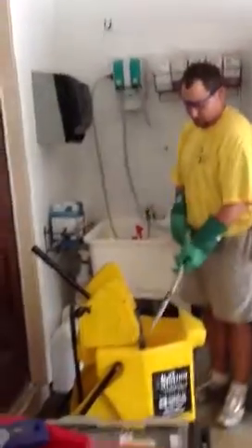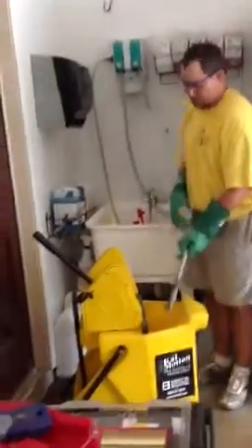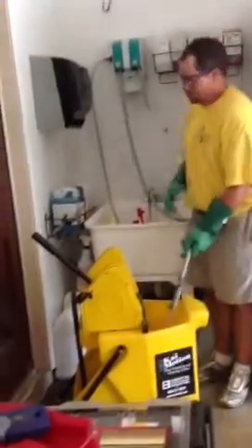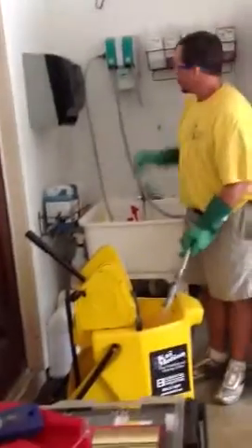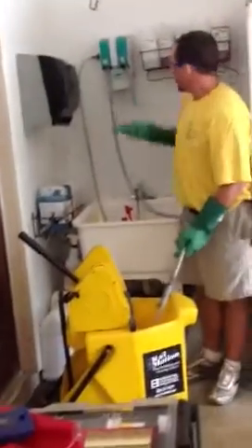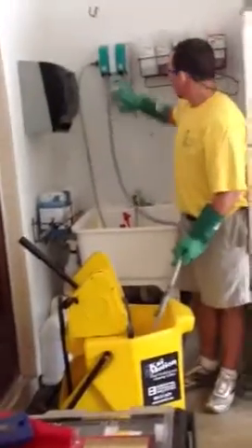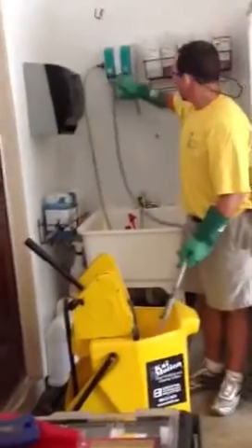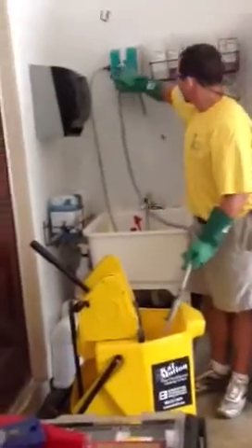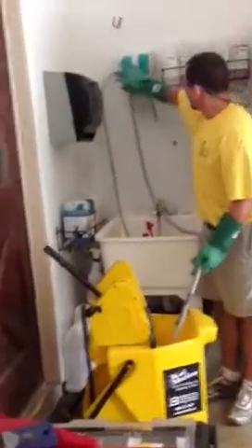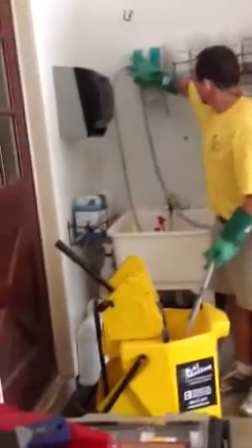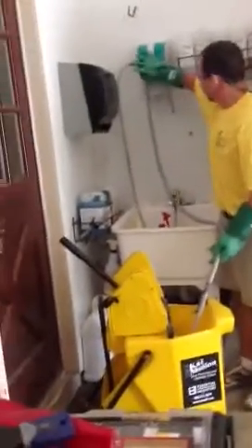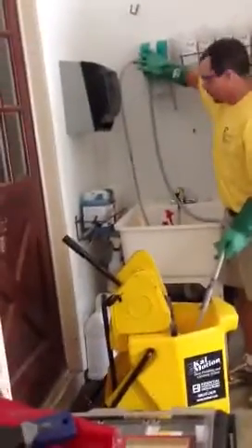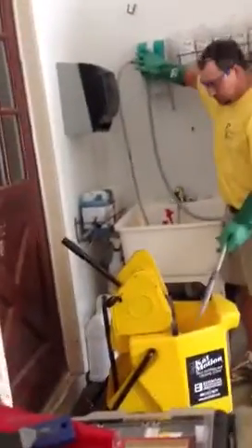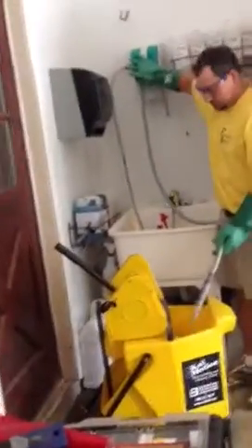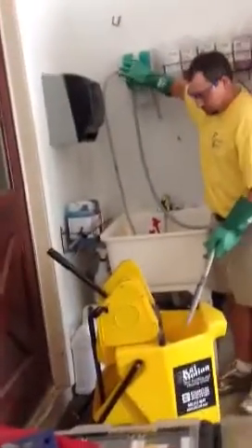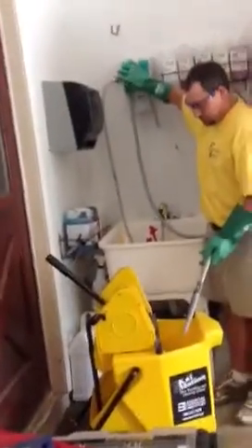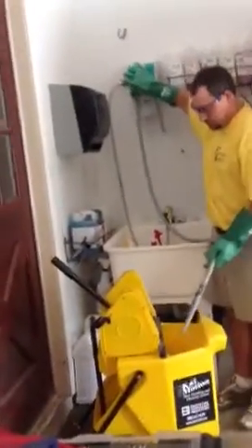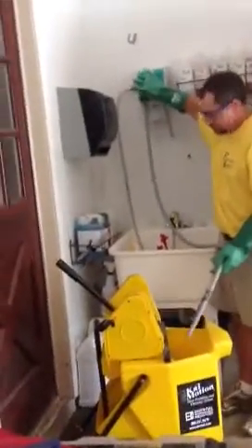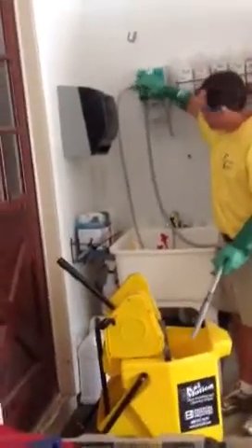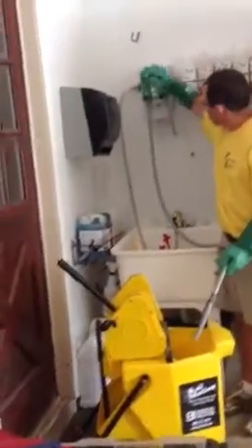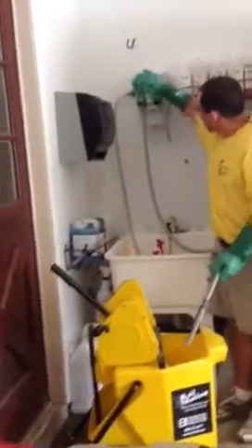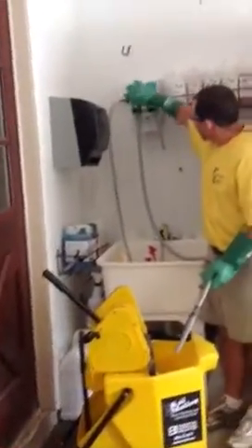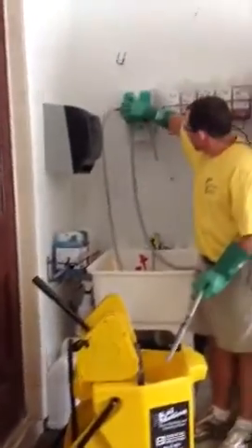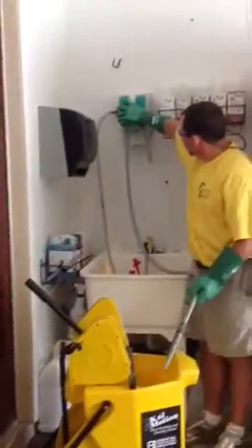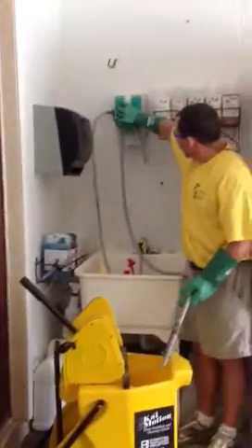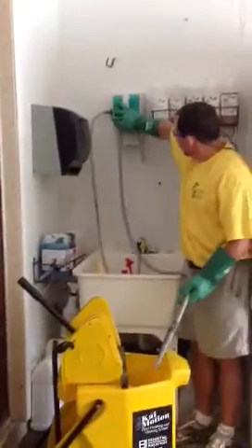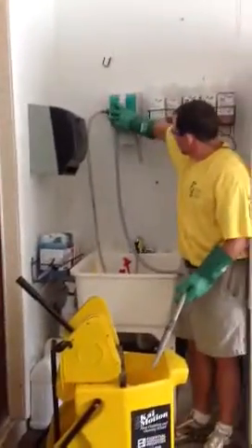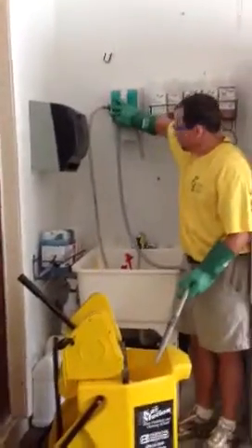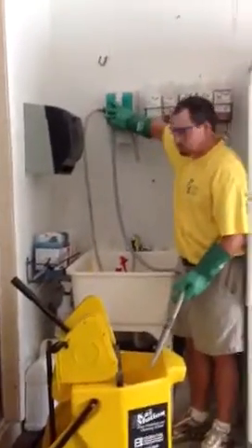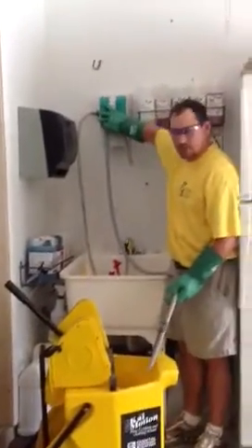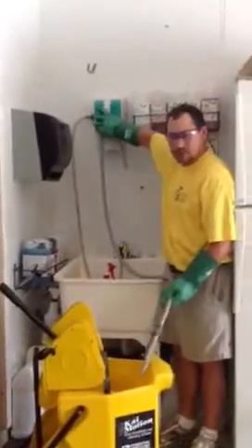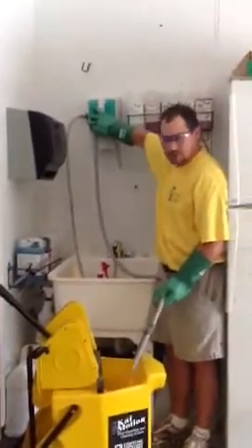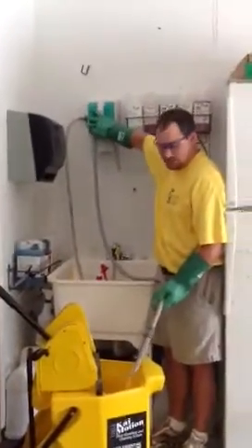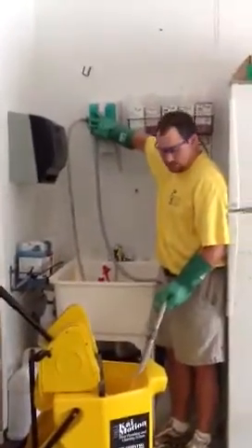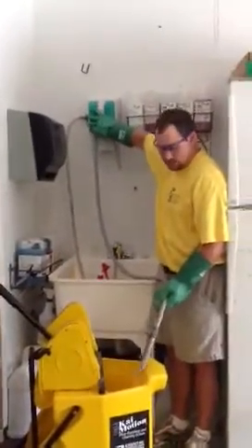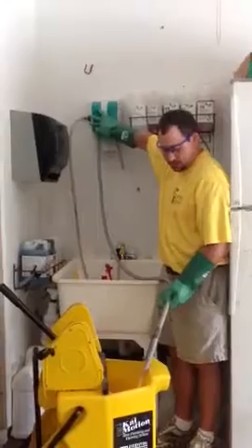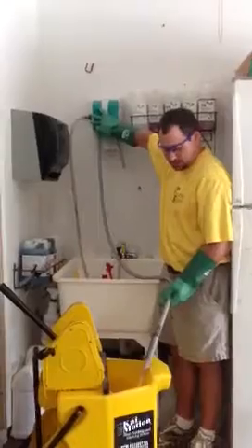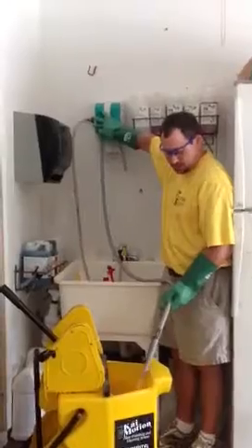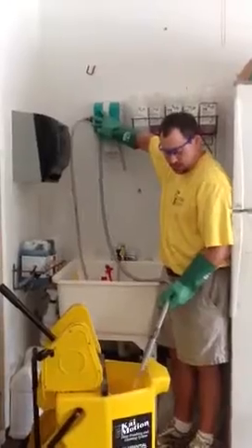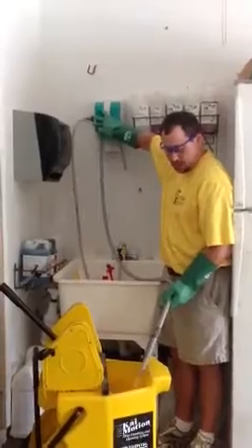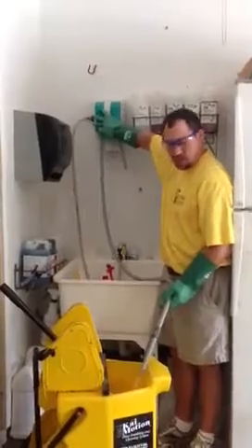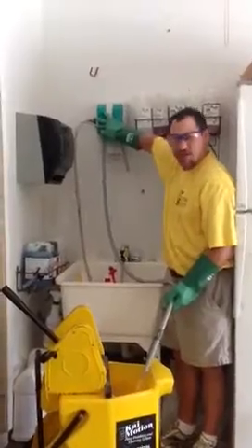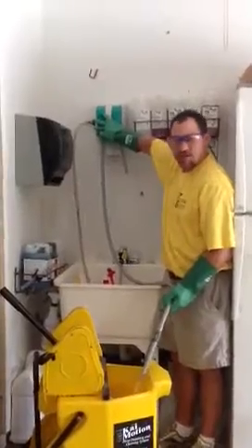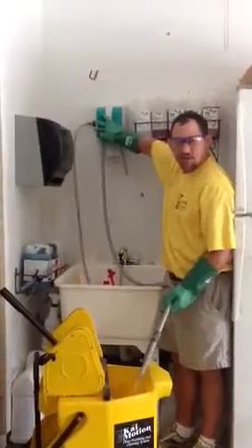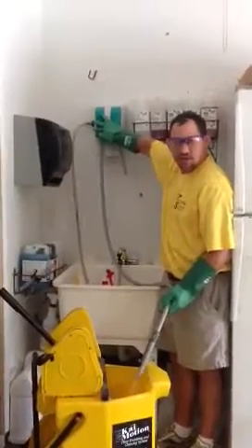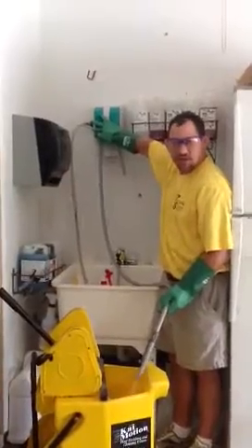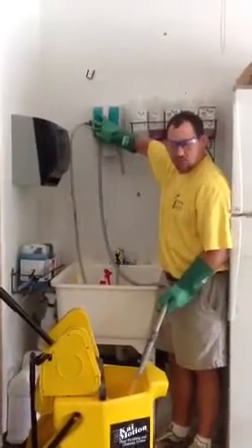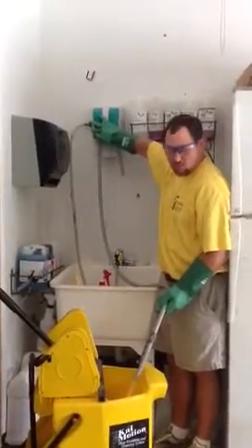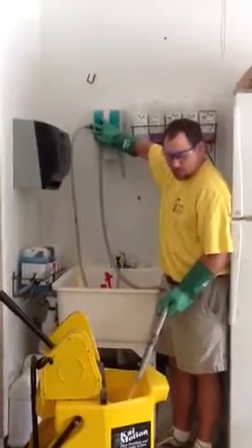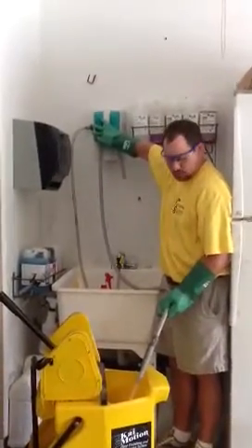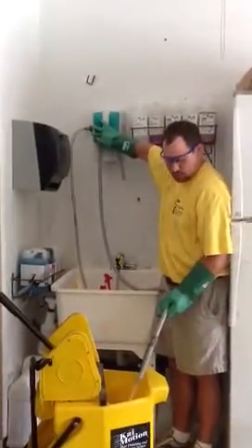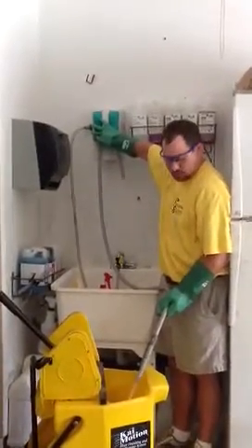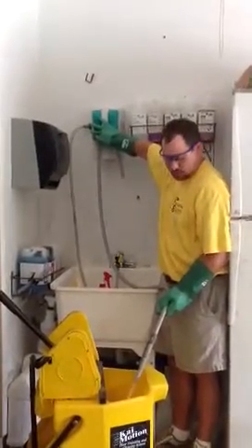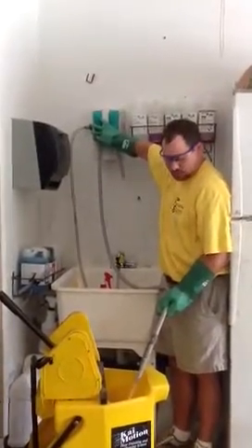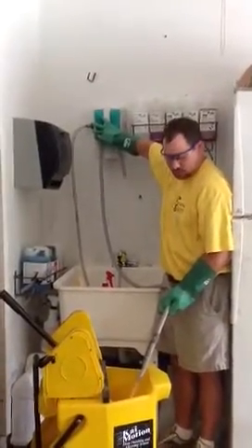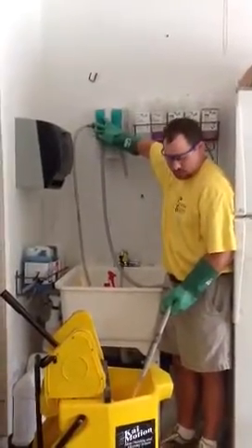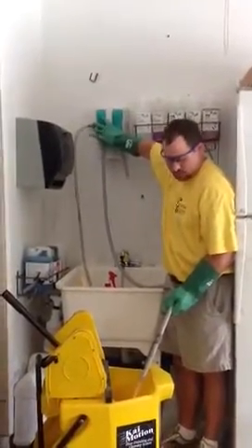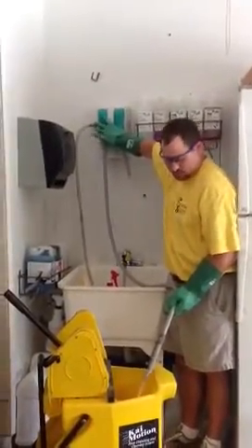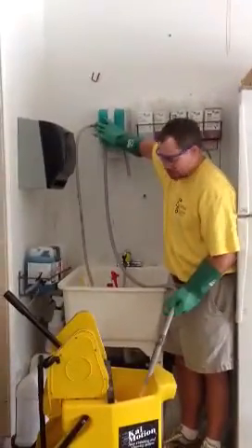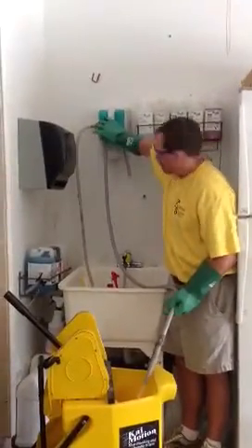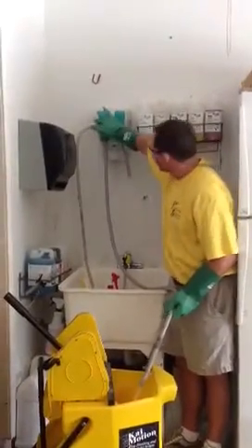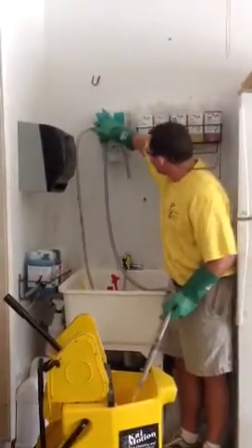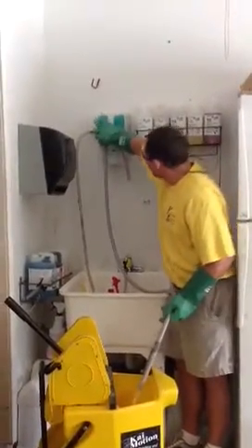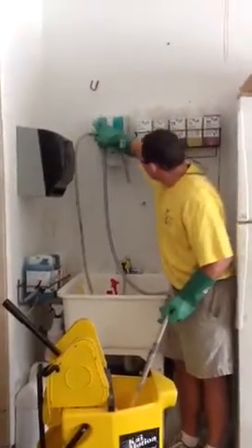When you want to fill up your bucket with just plain water, press the button and you can get water directly into your bucket.